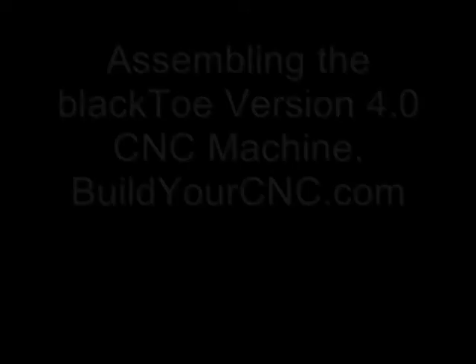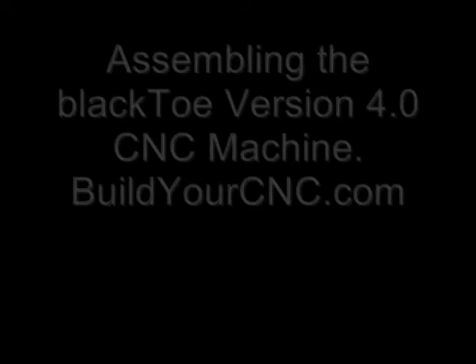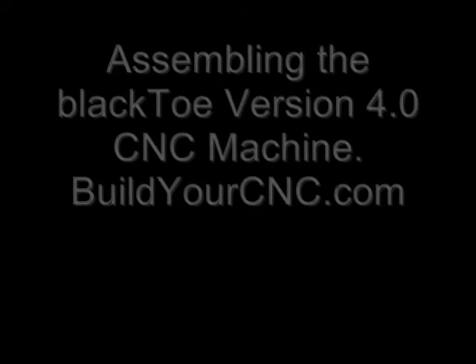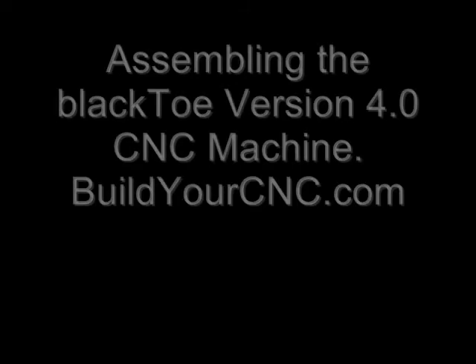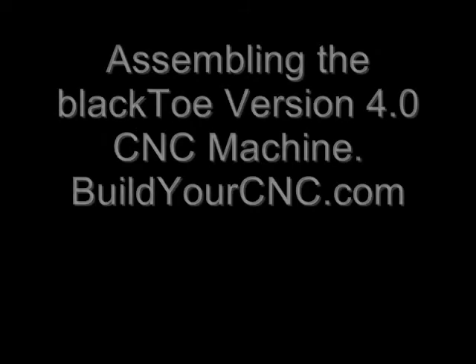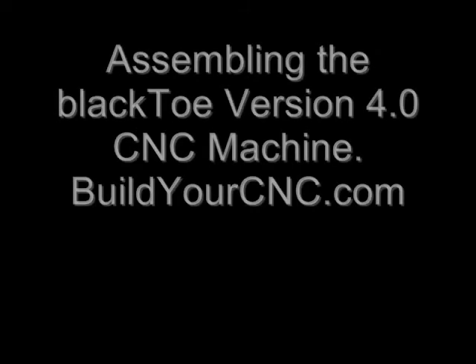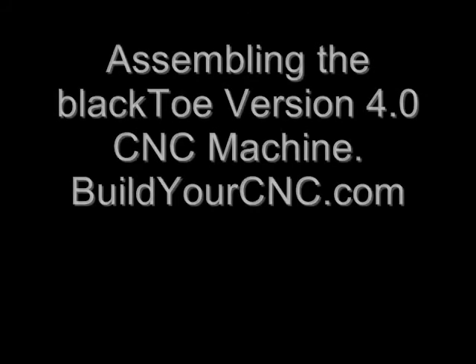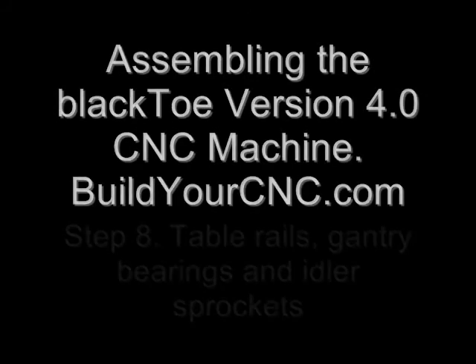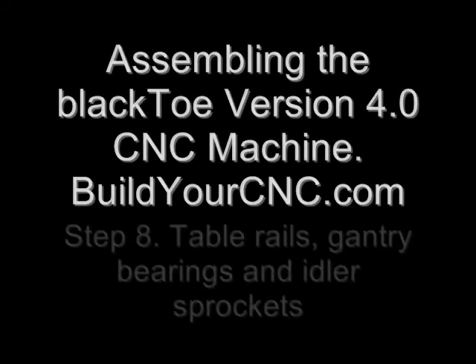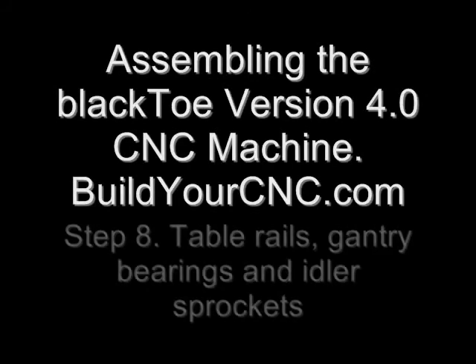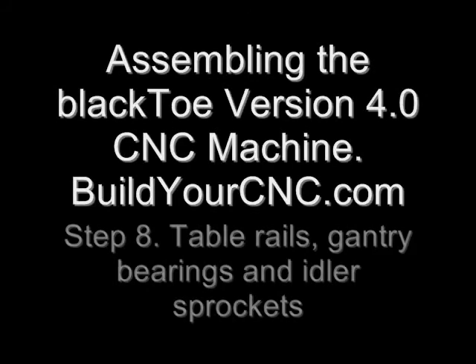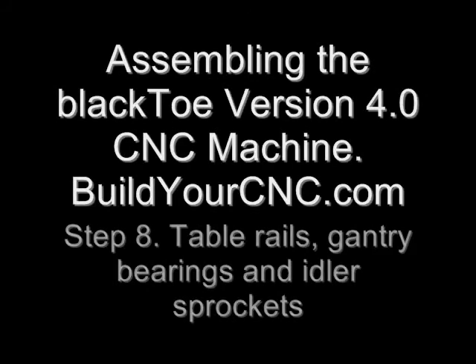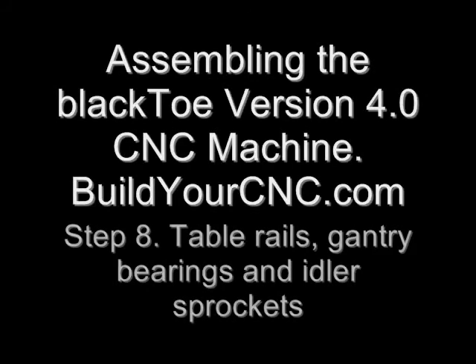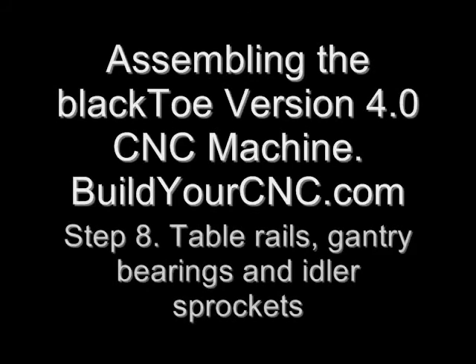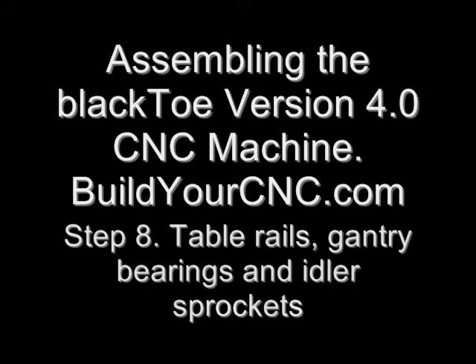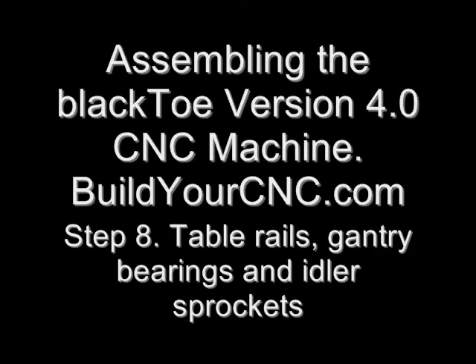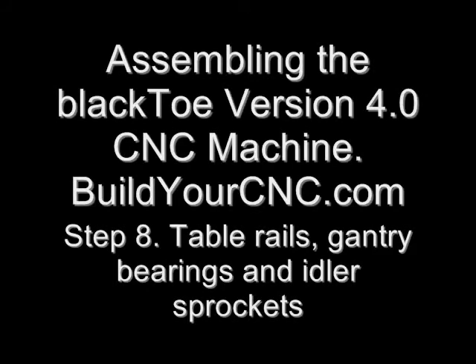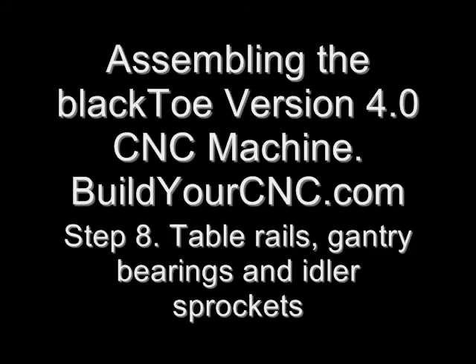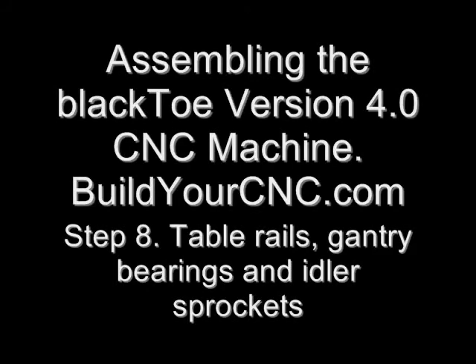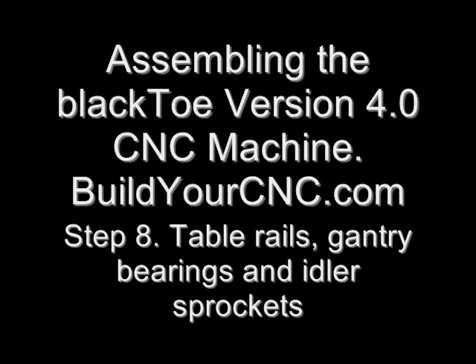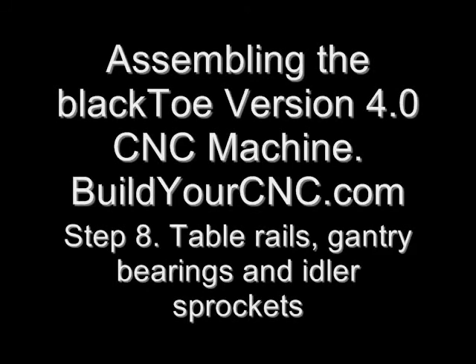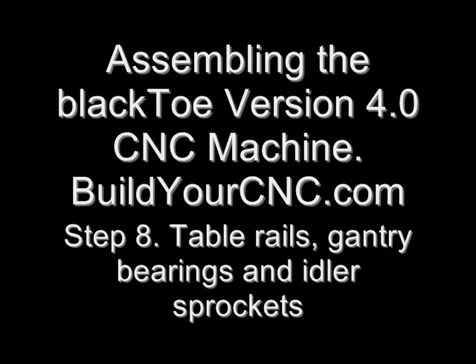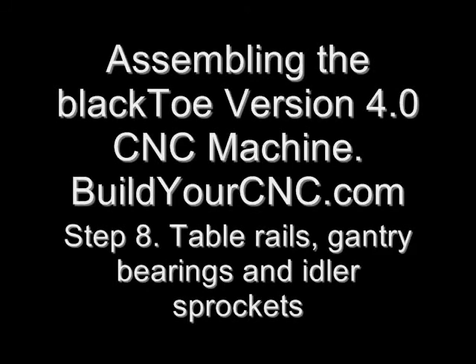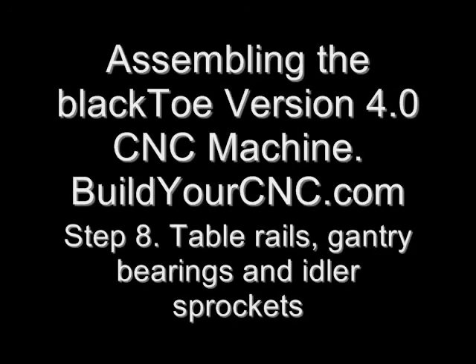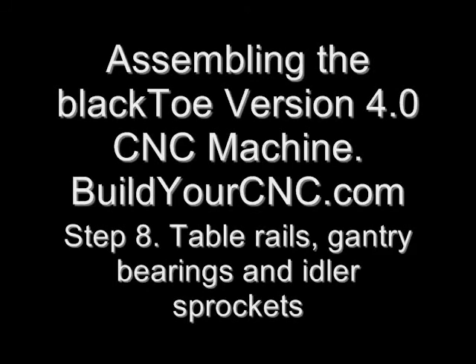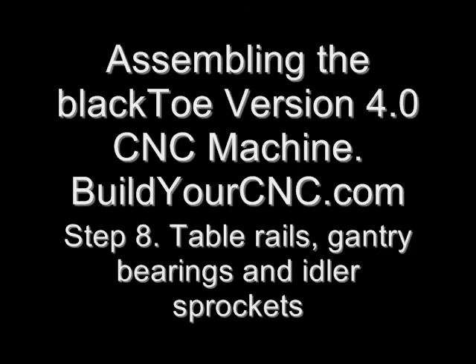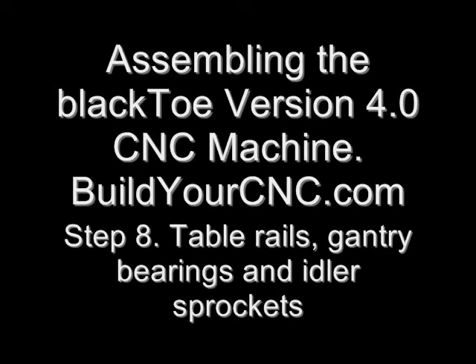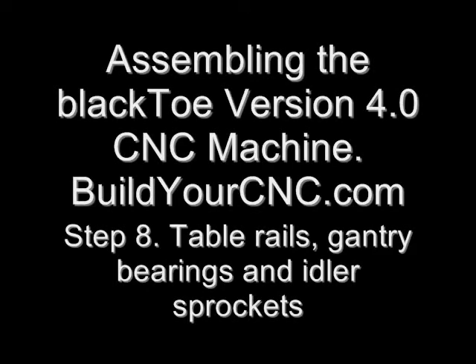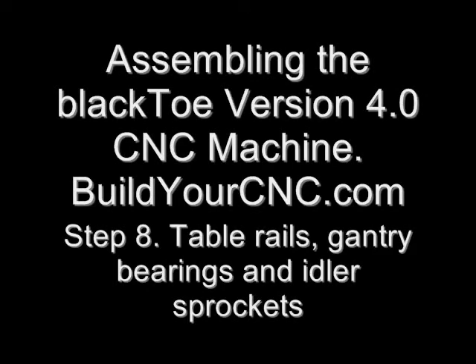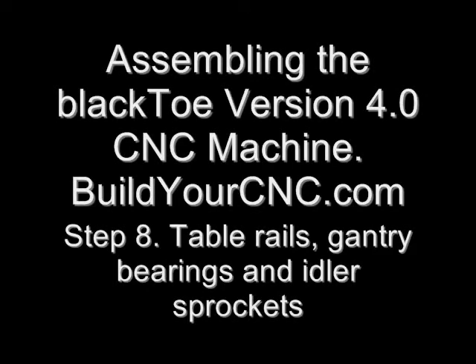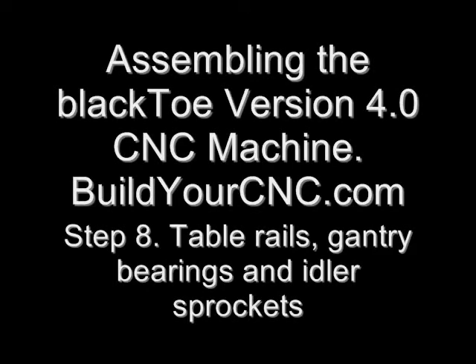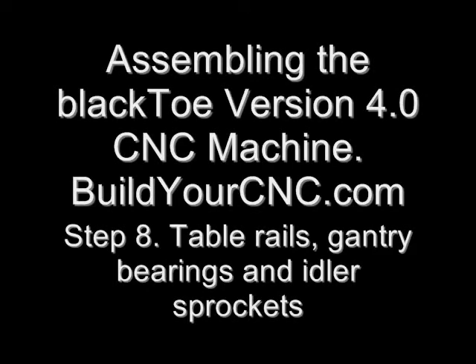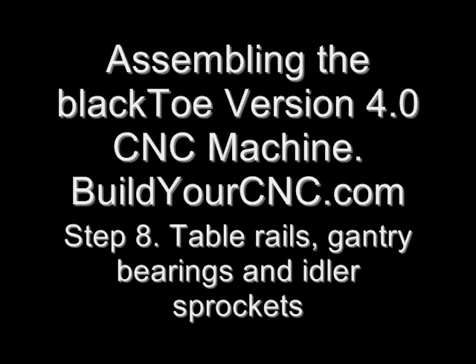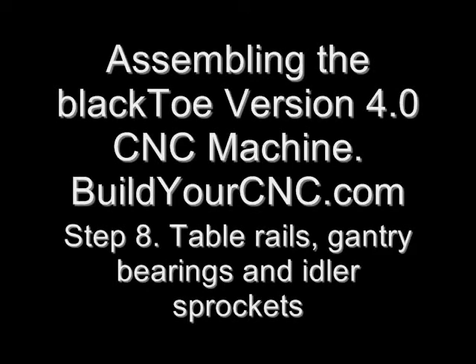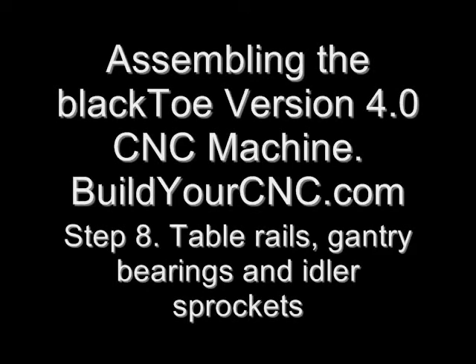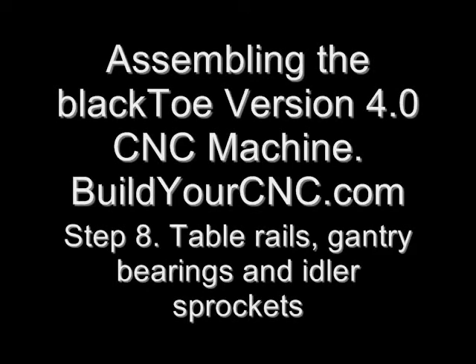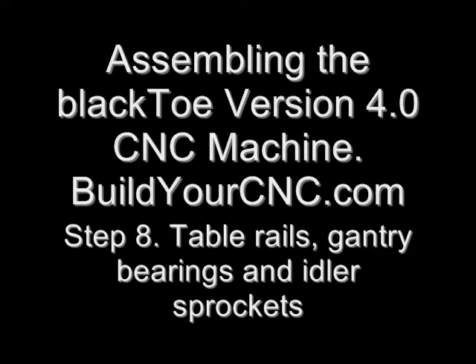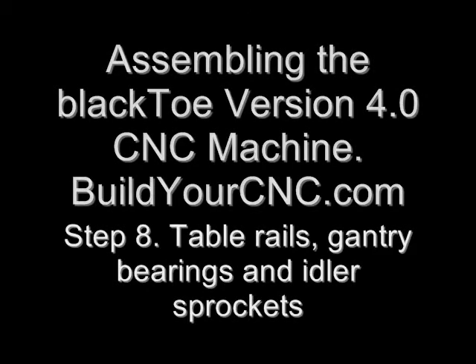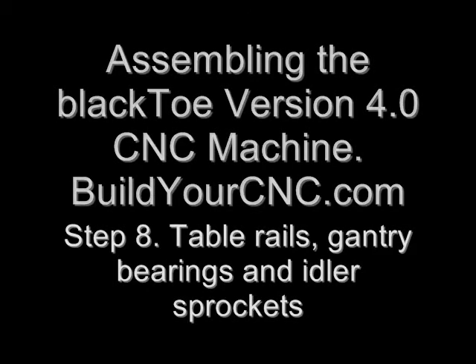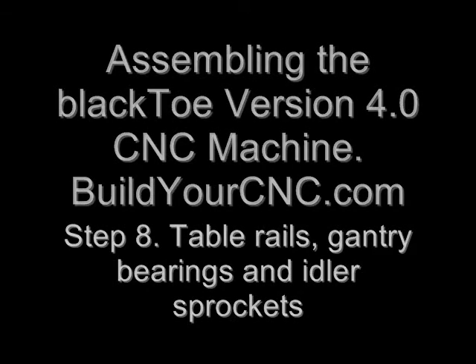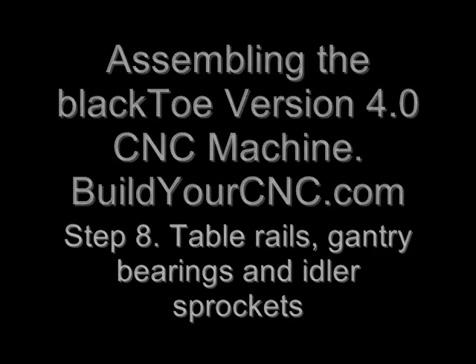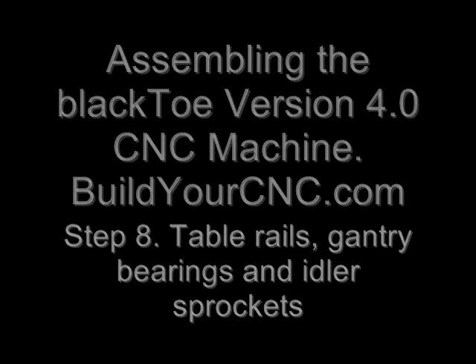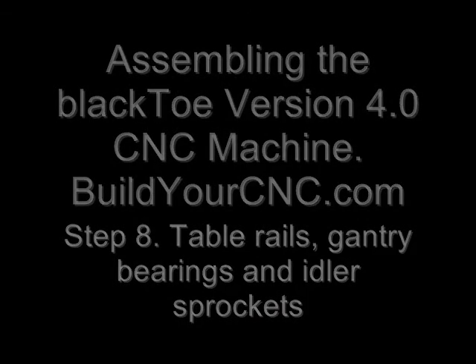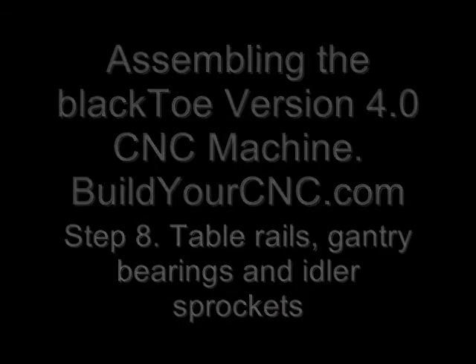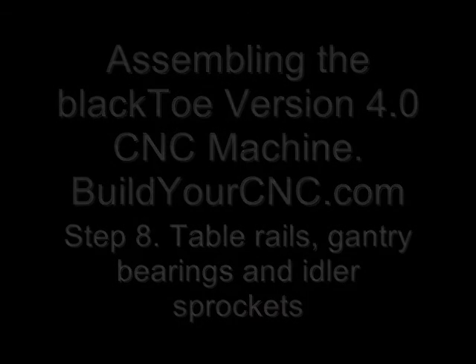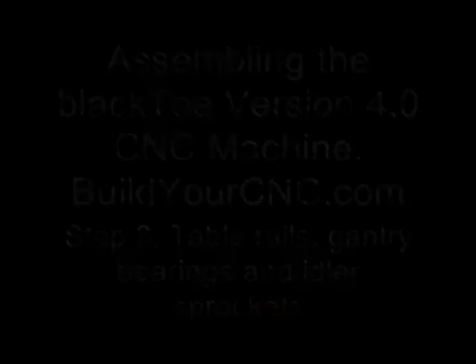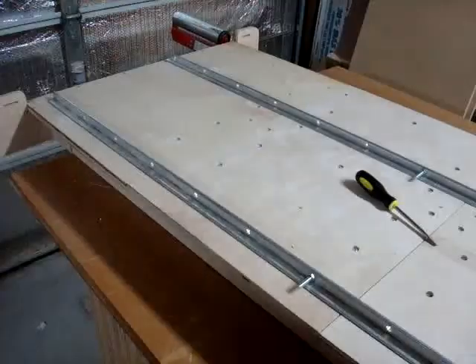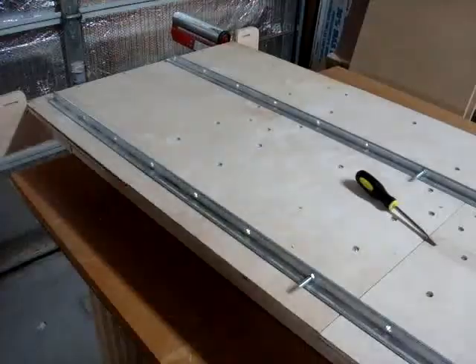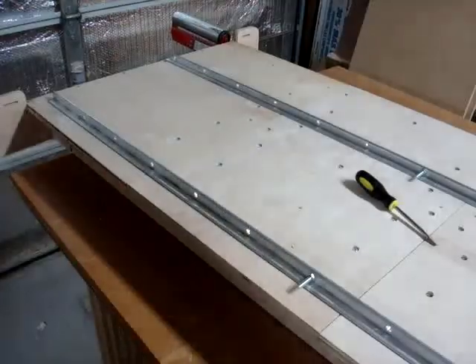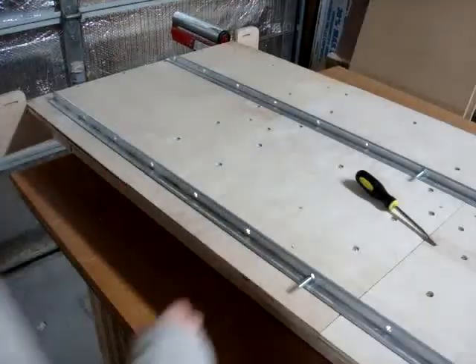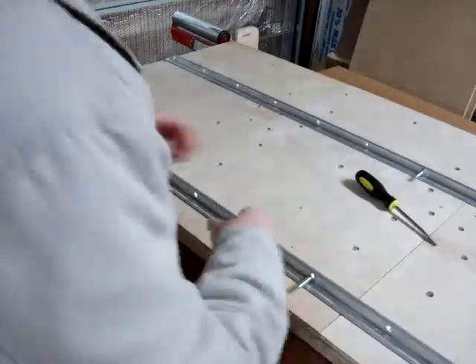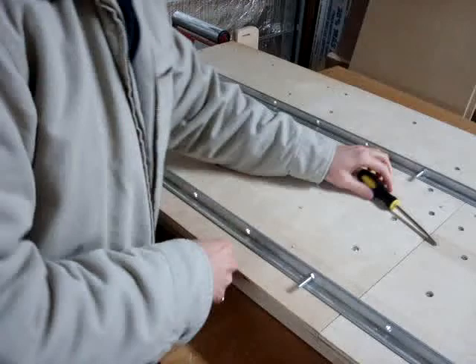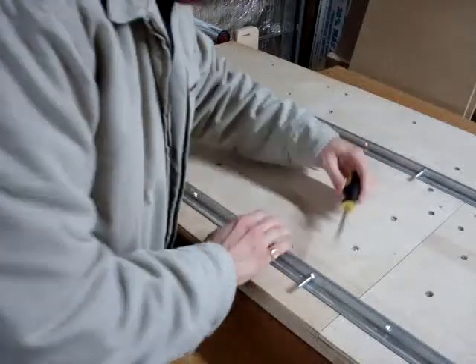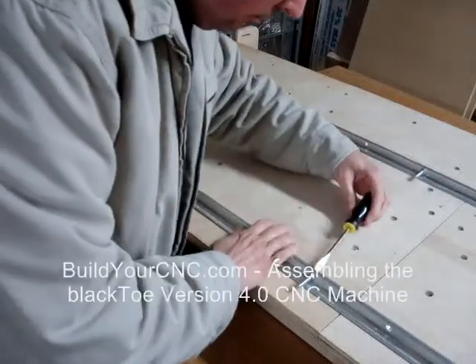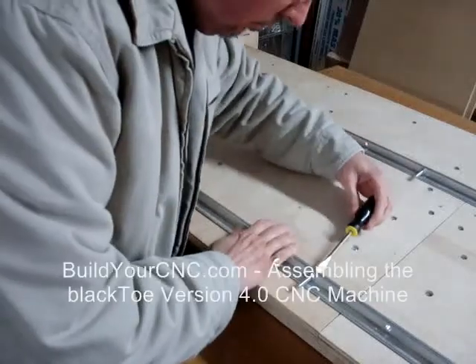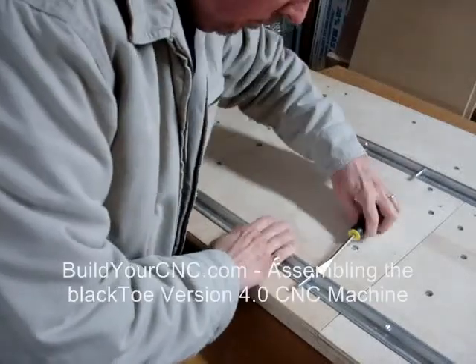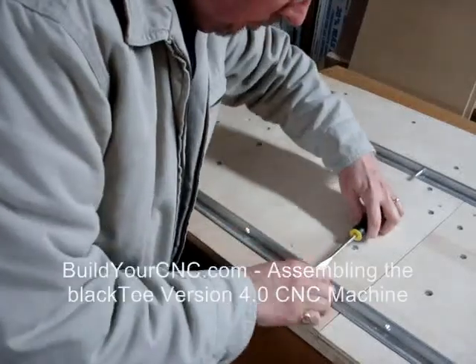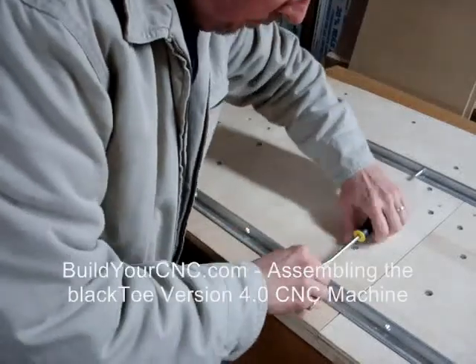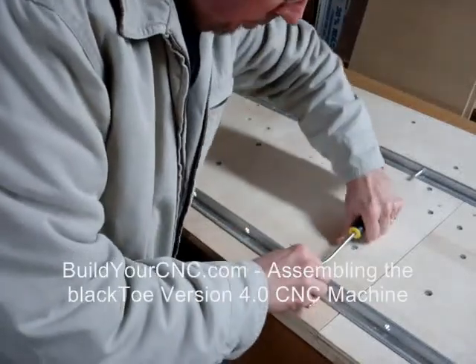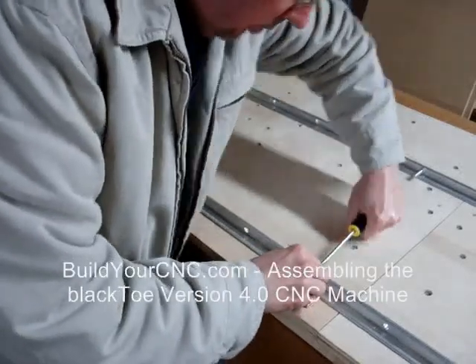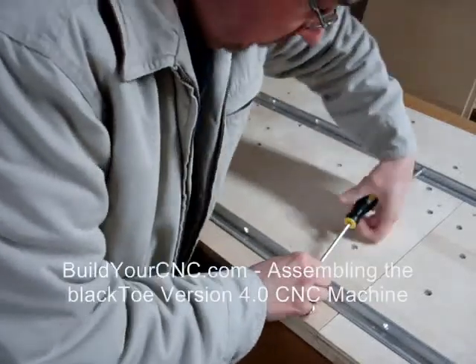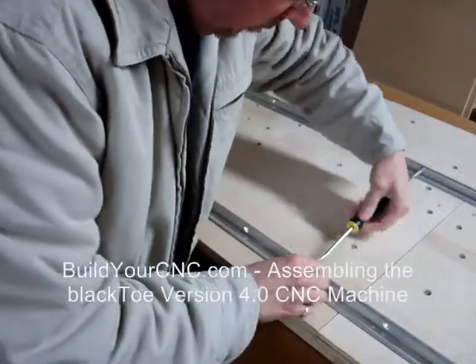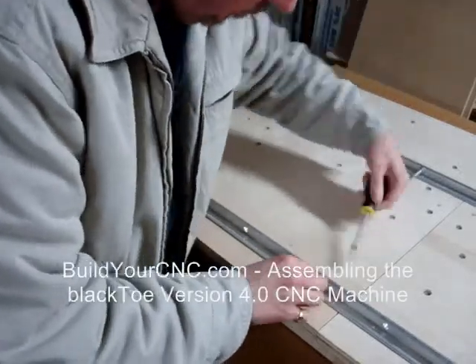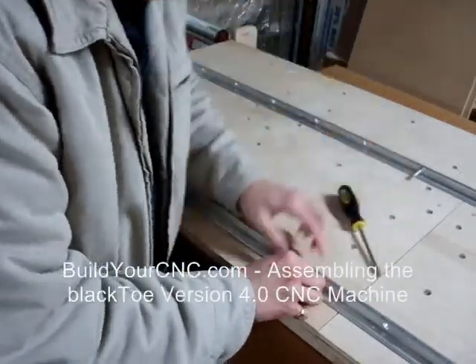In this video, we will install the V-groove bearings and the idler sprockets on the gantry sides, and add the rails to the table.